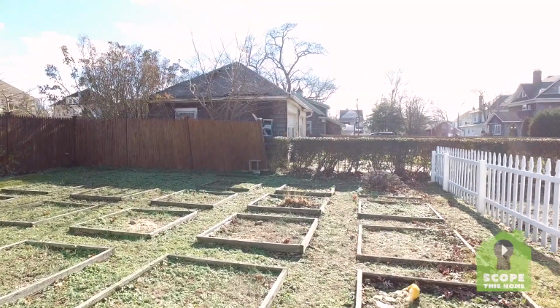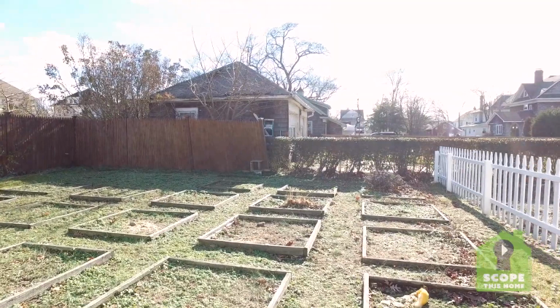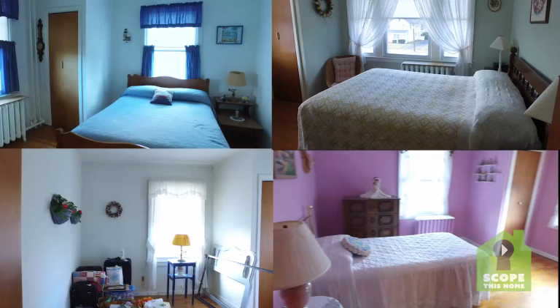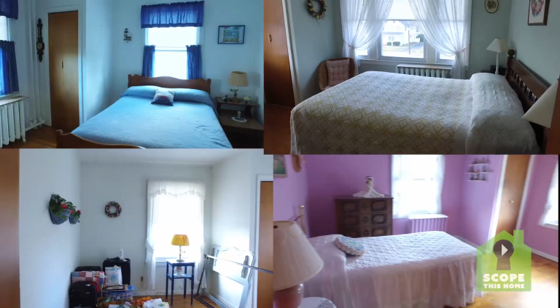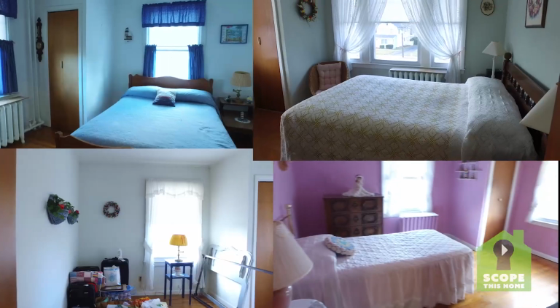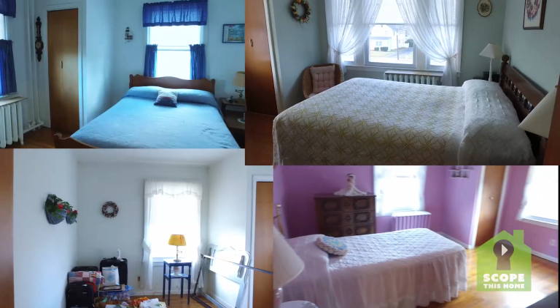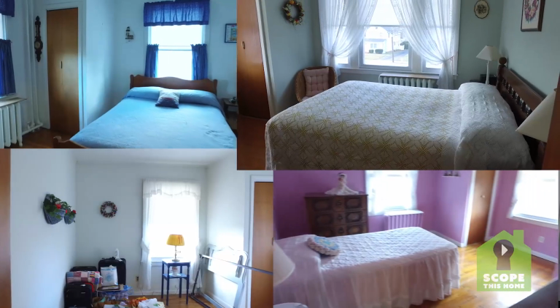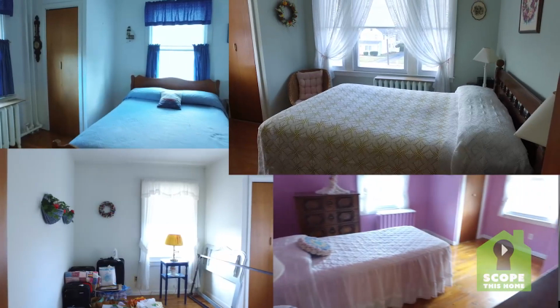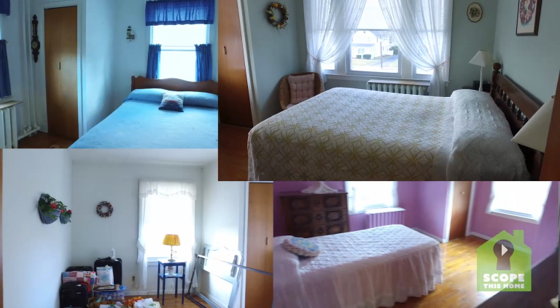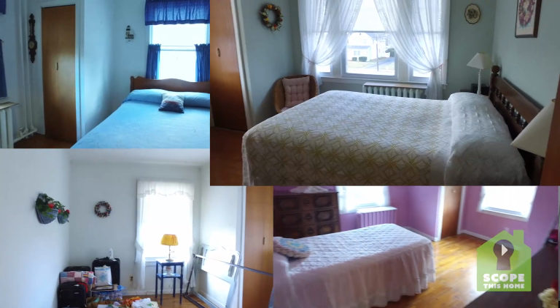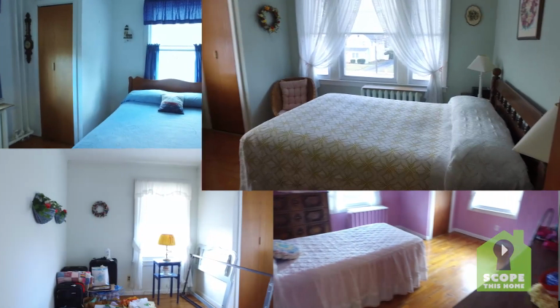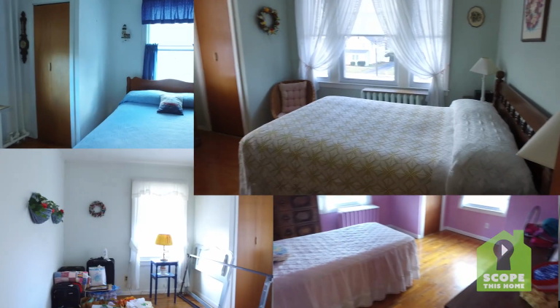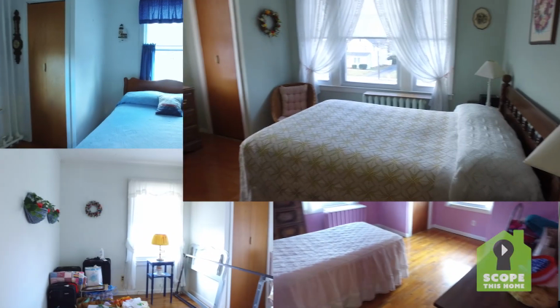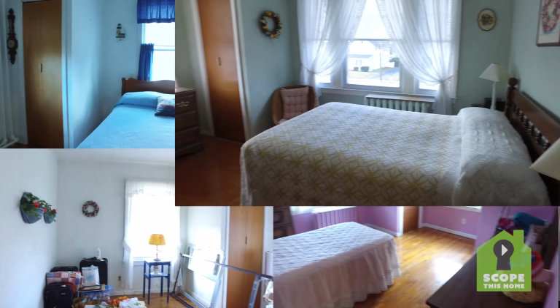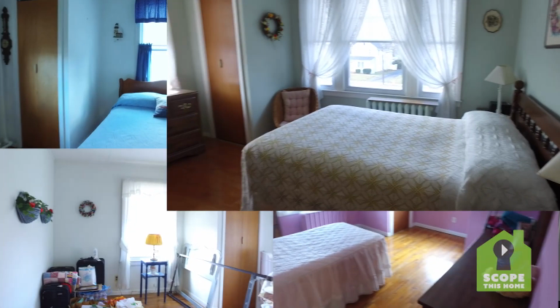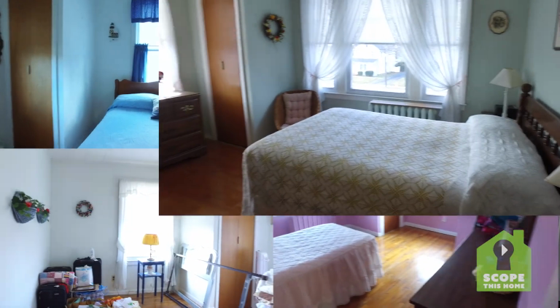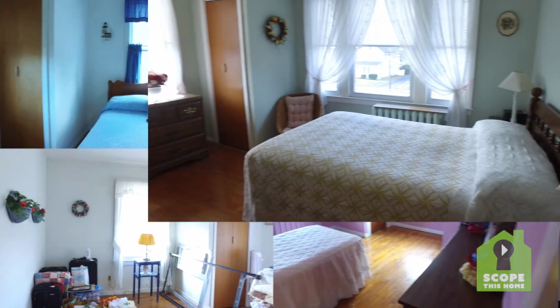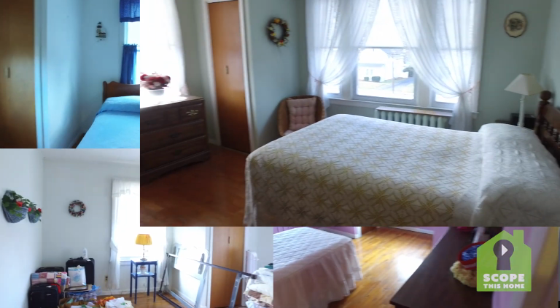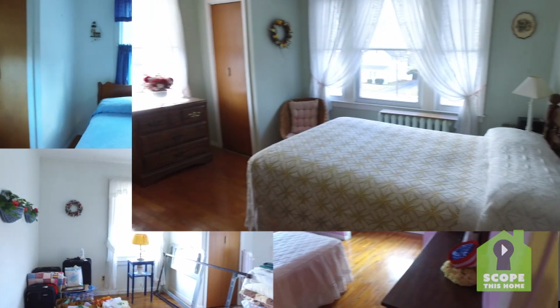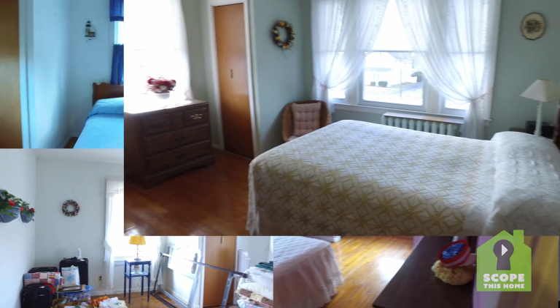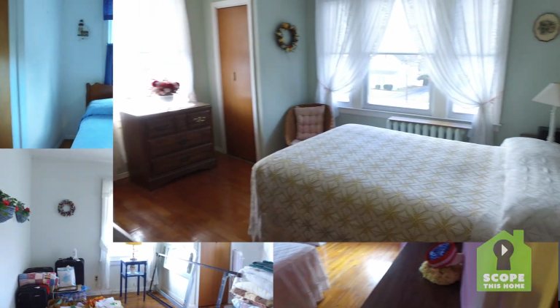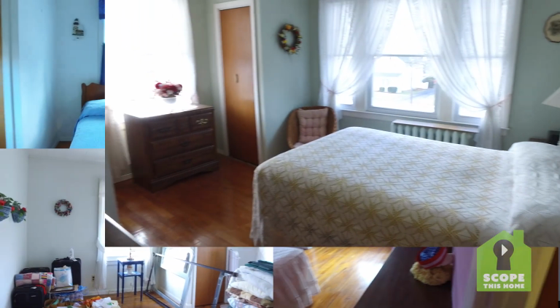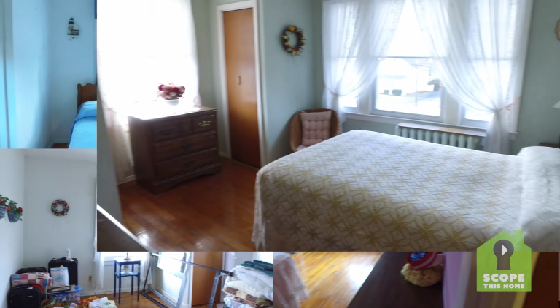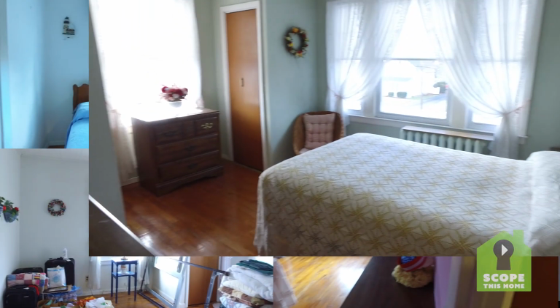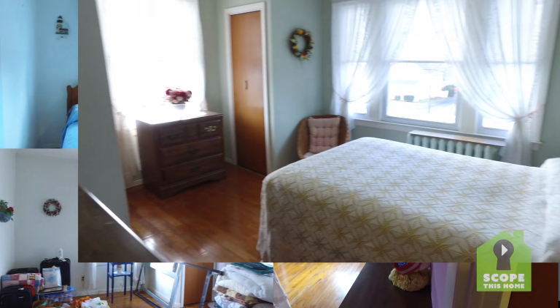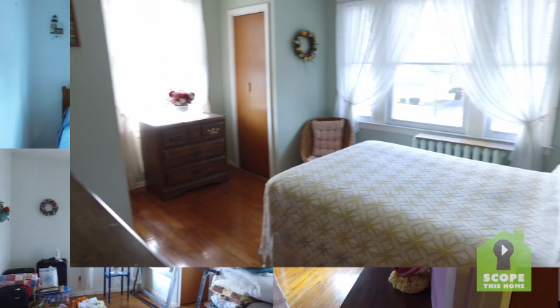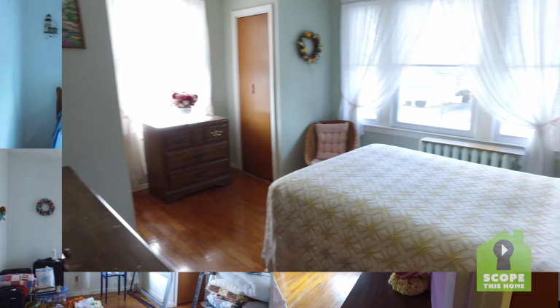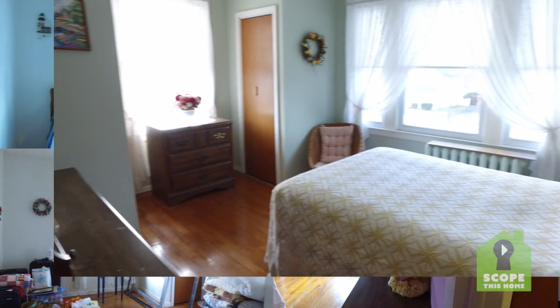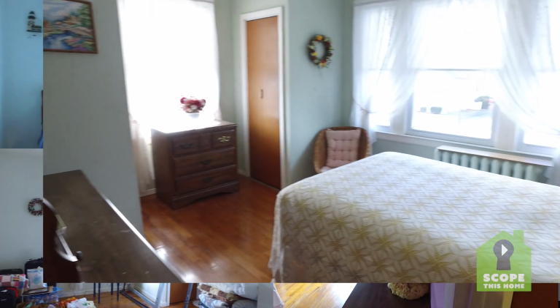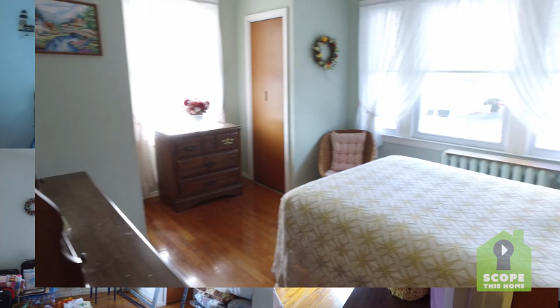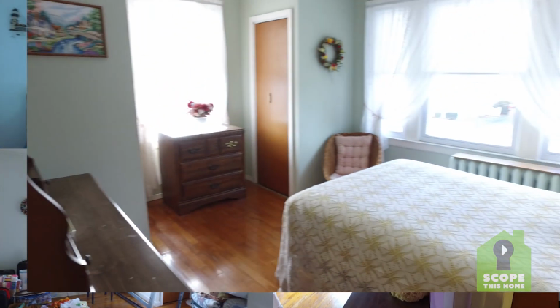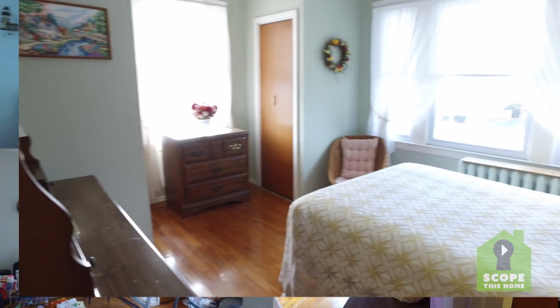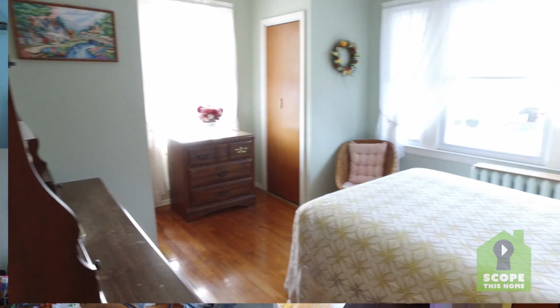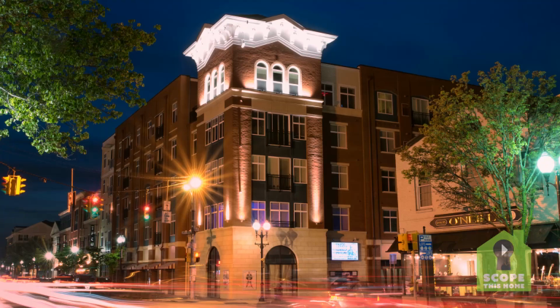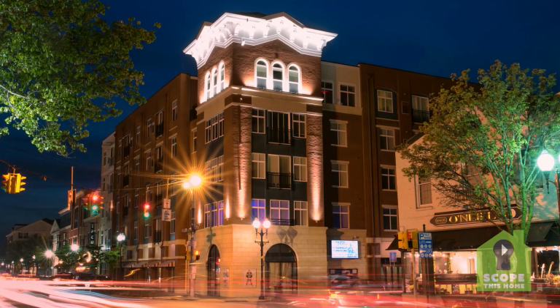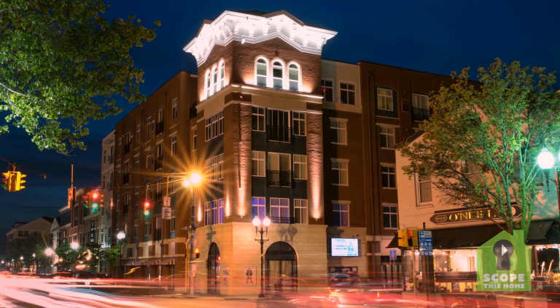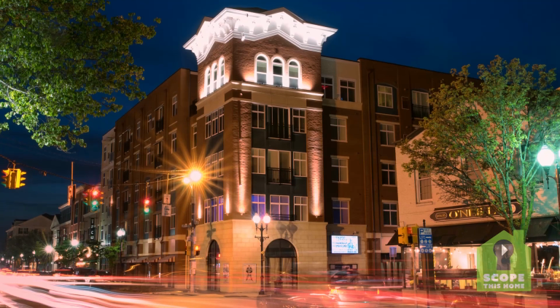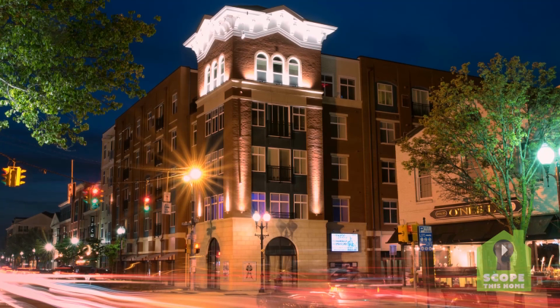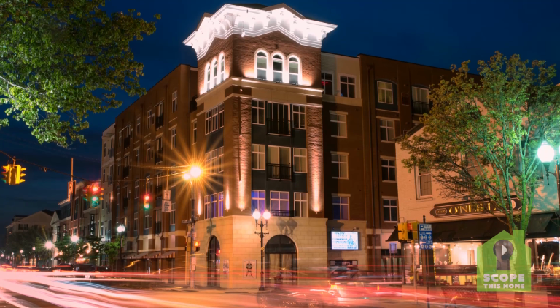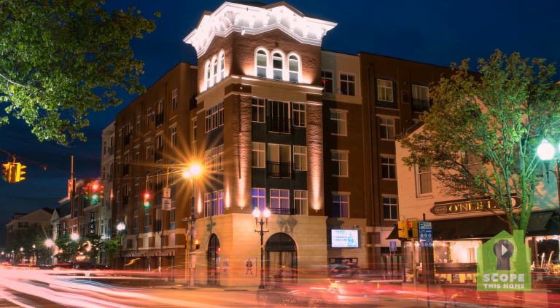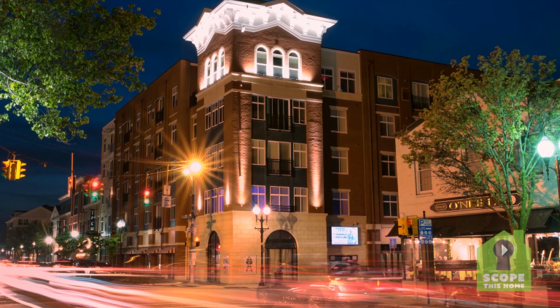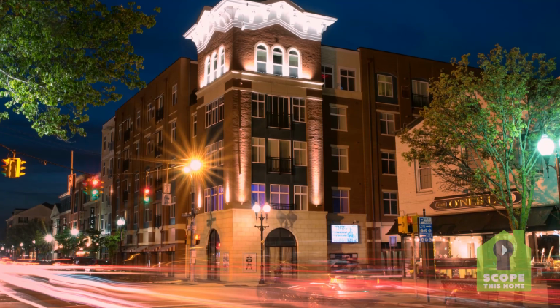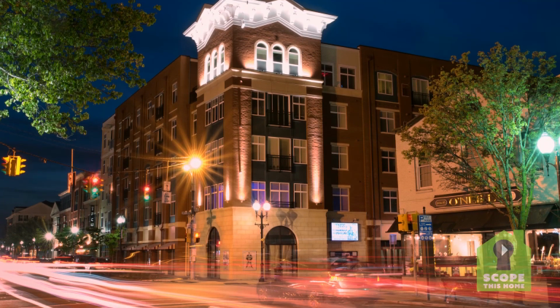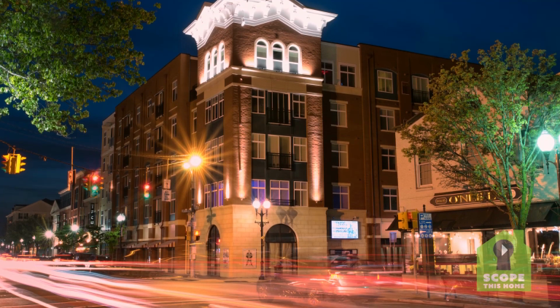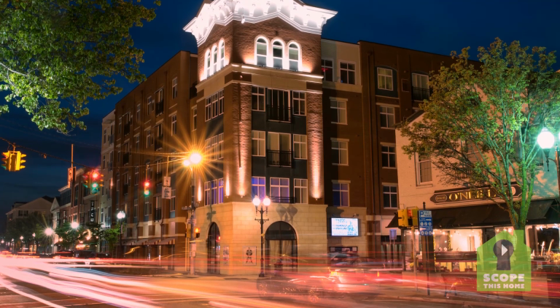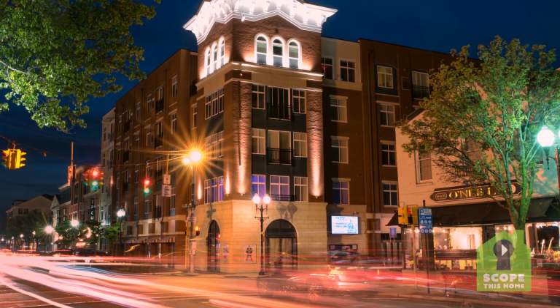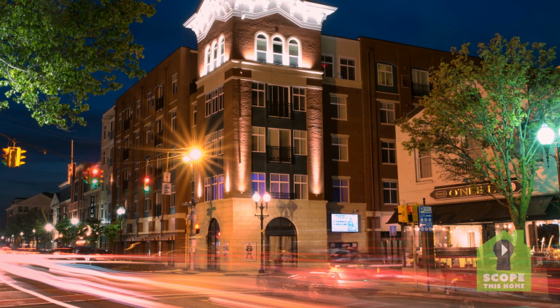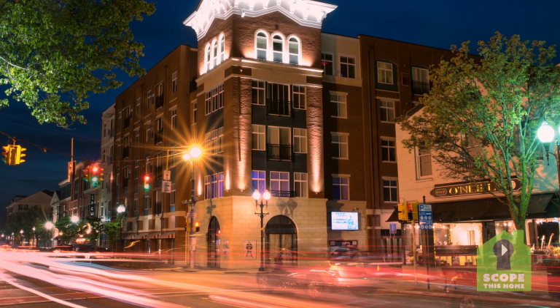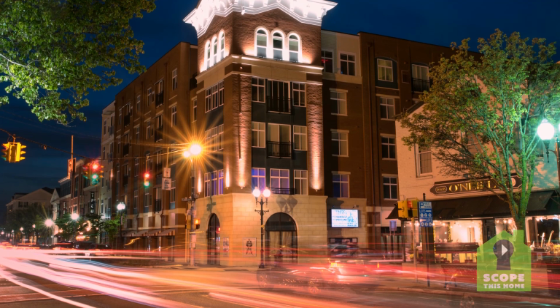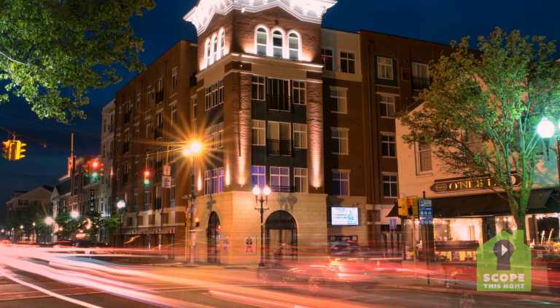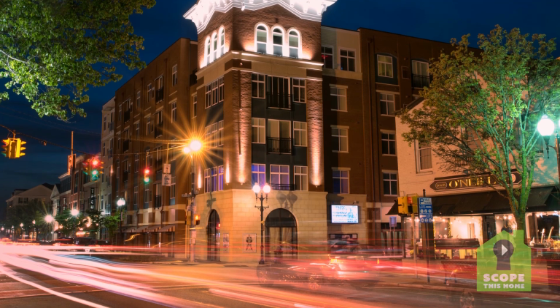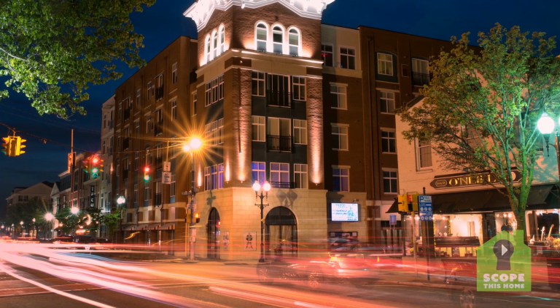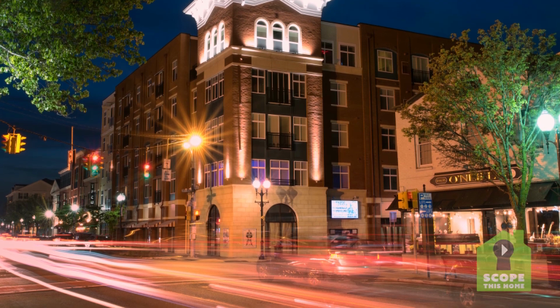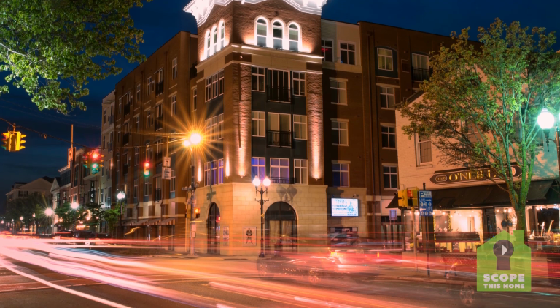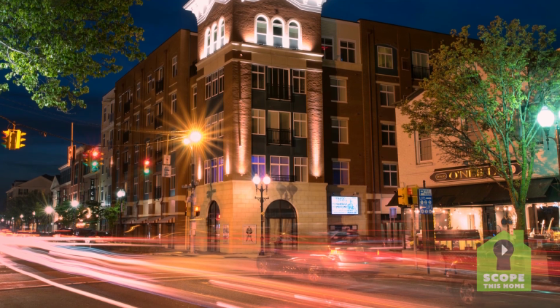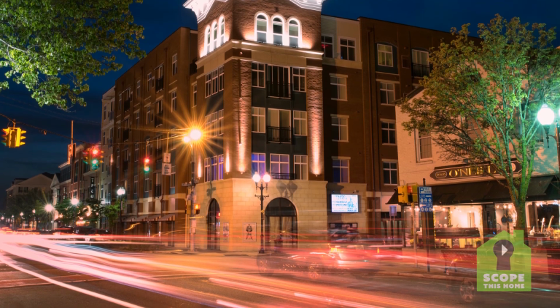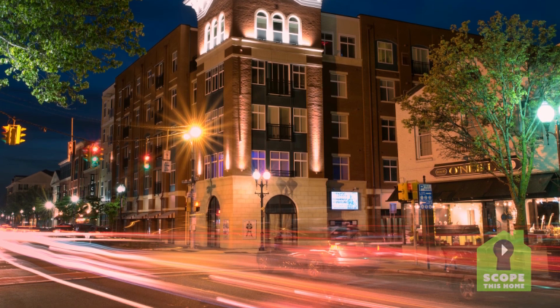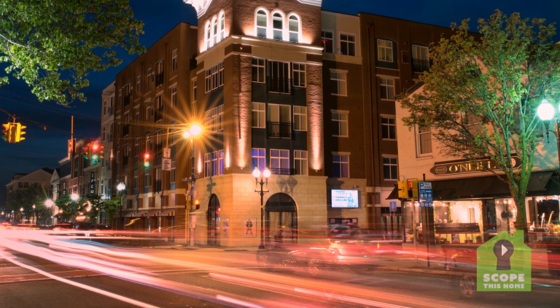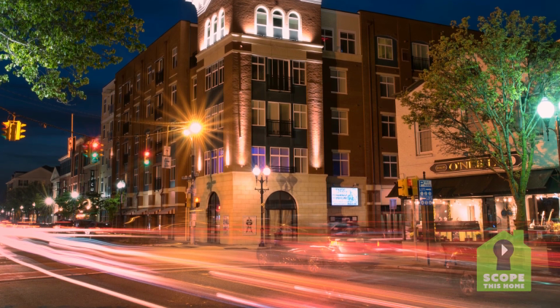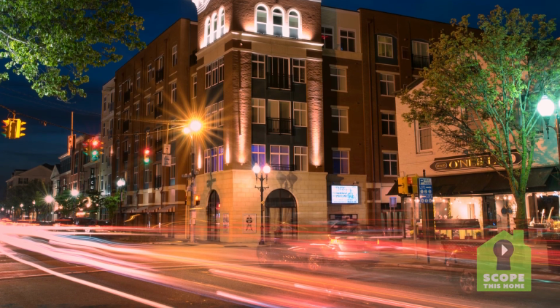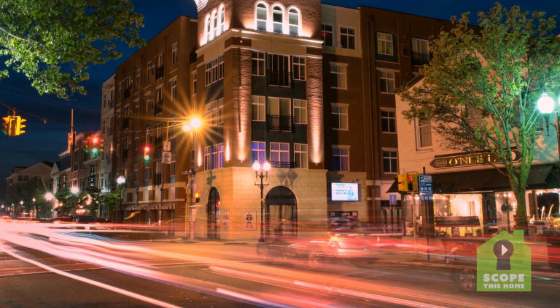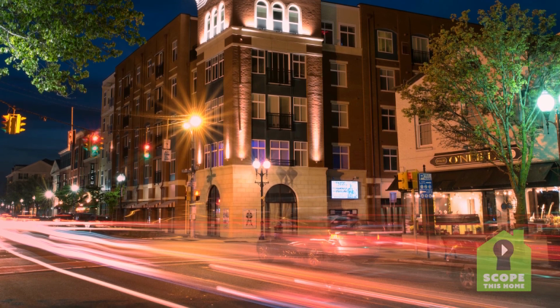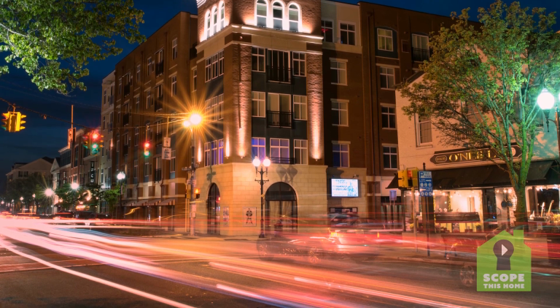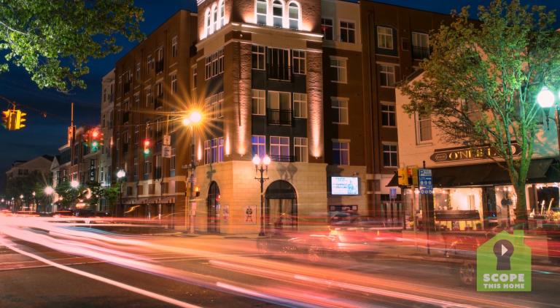Upstairs you have four bedrooms, one full bathroom, and if you walk into the master bedroom you get a great view of downtown Patchogue.